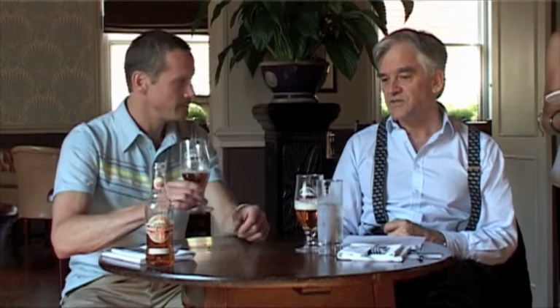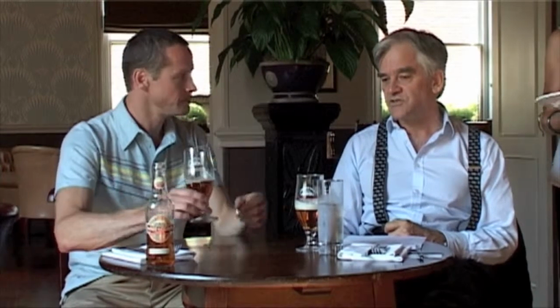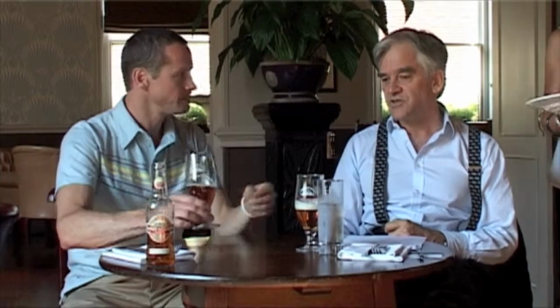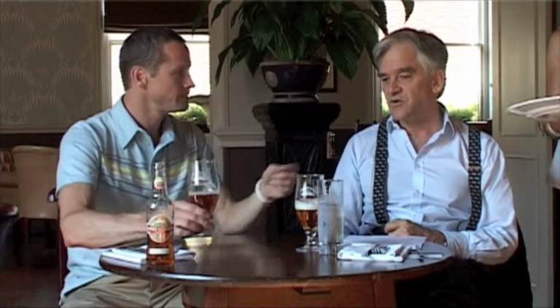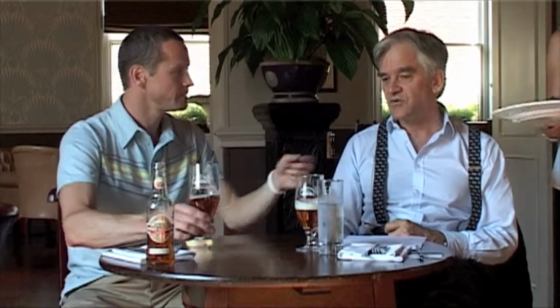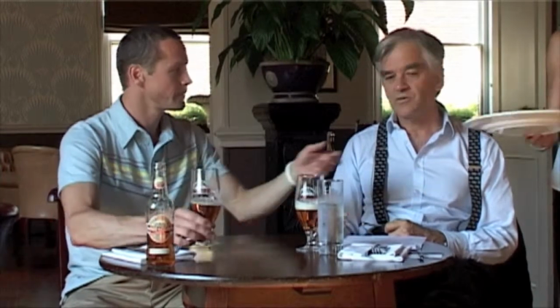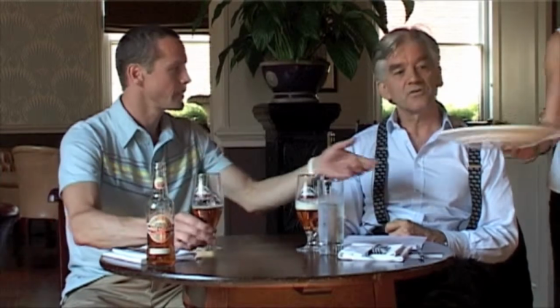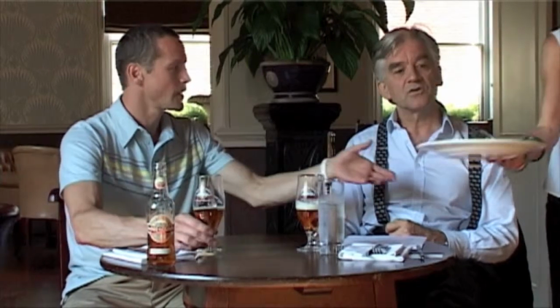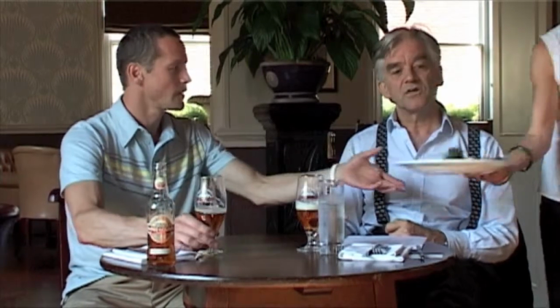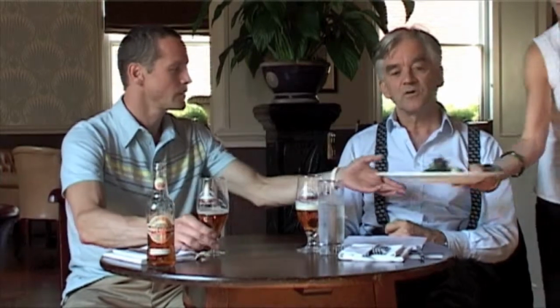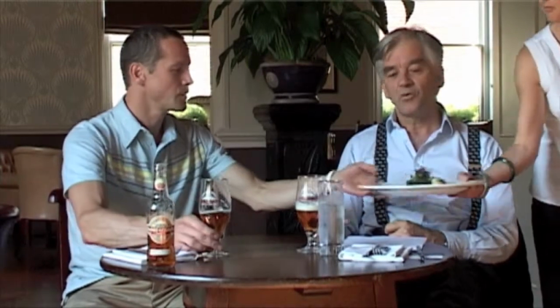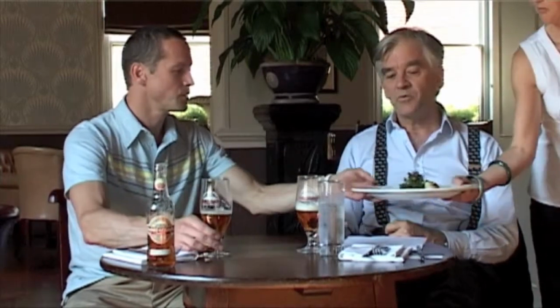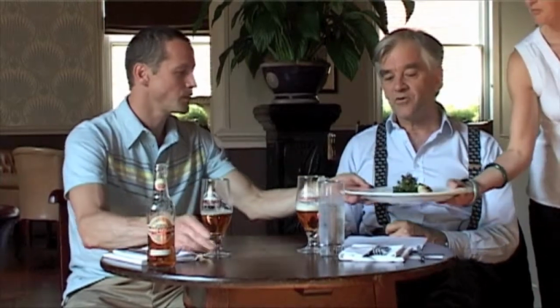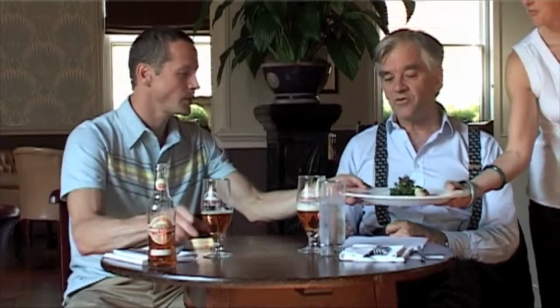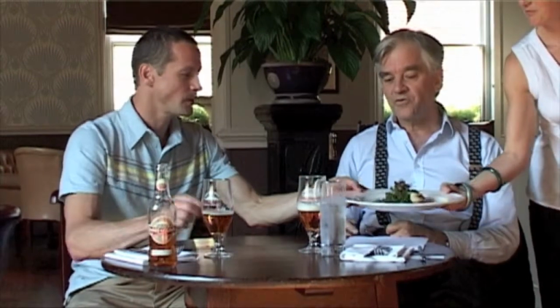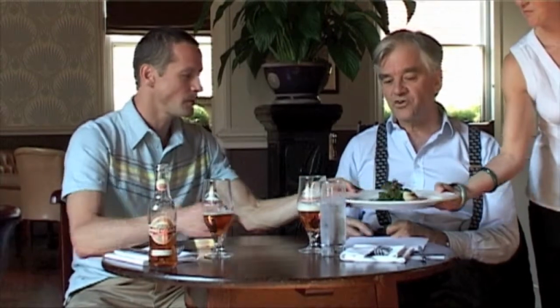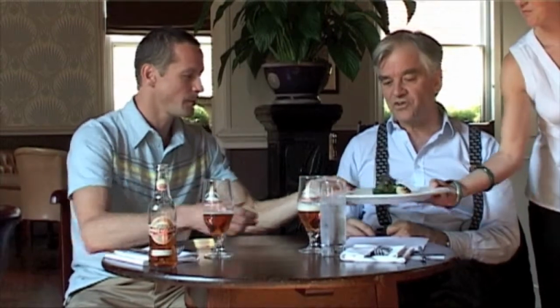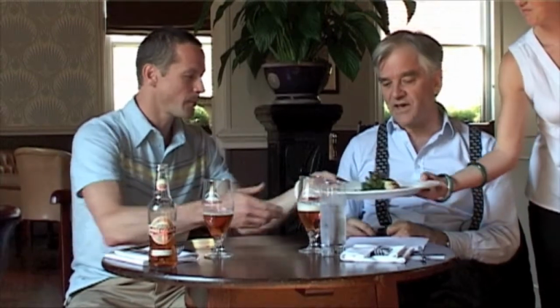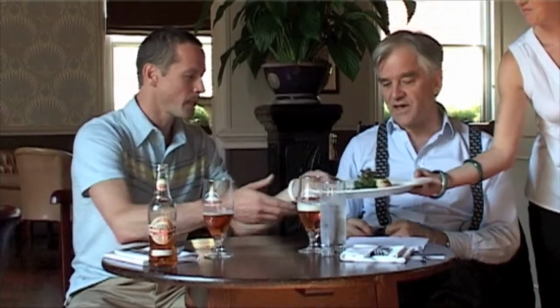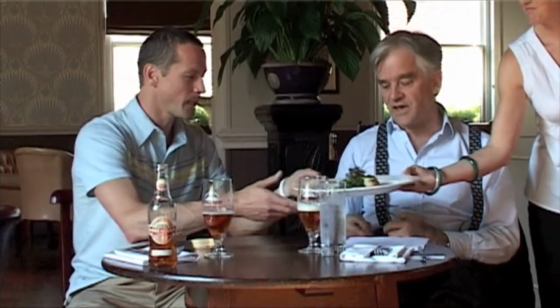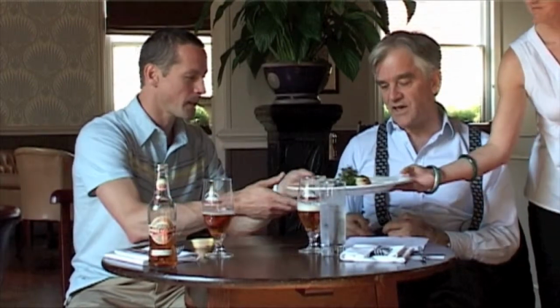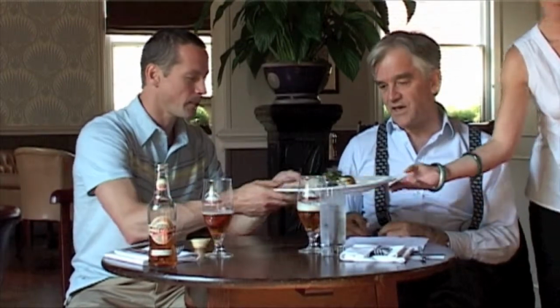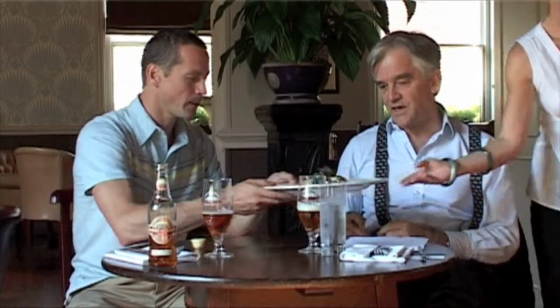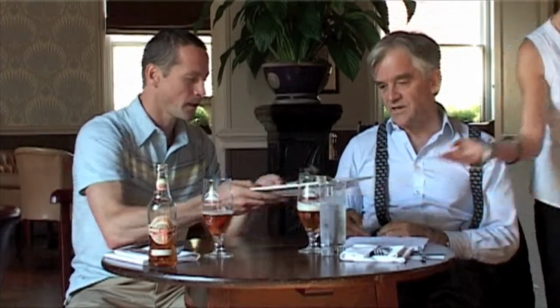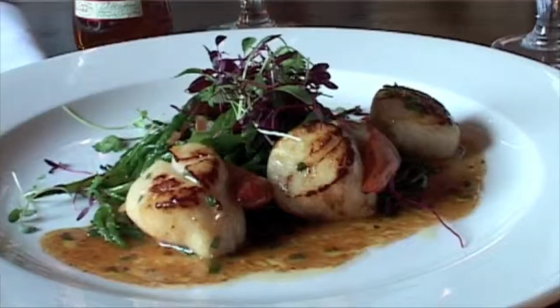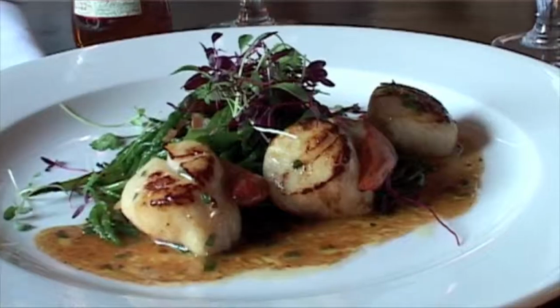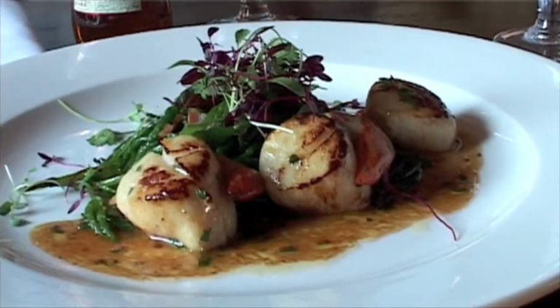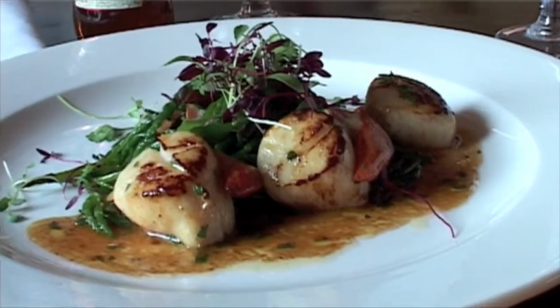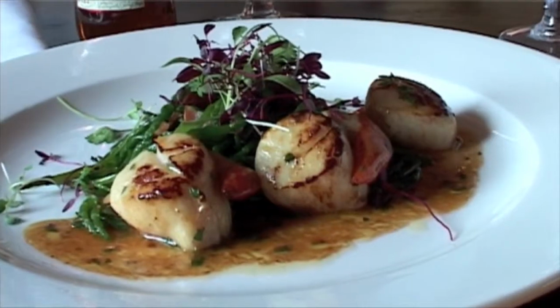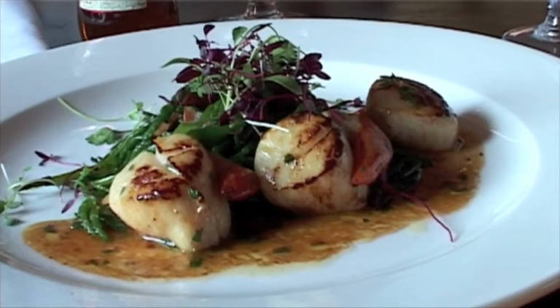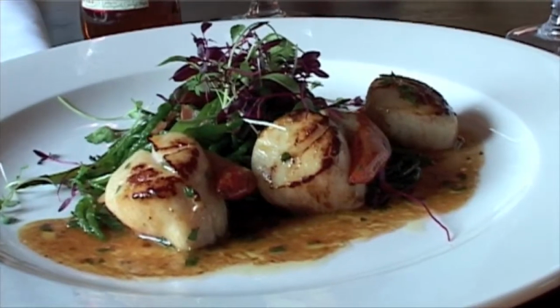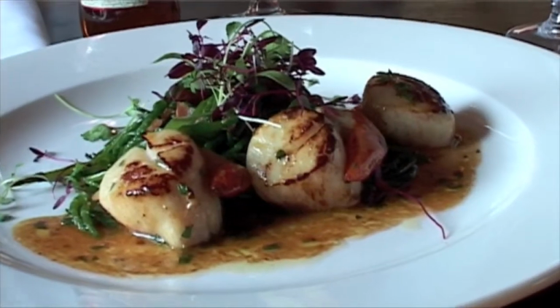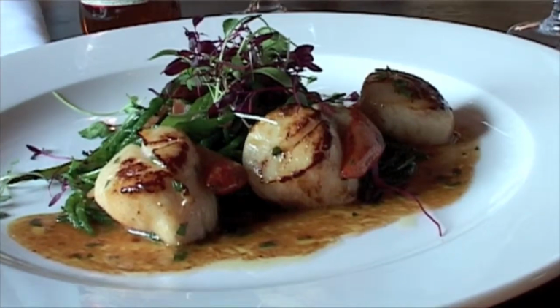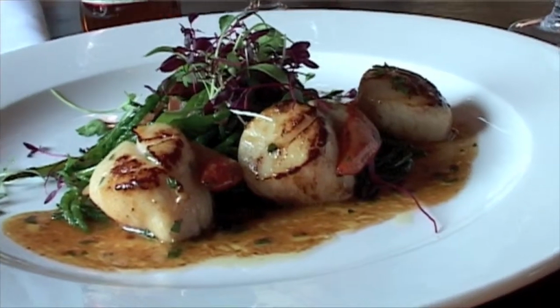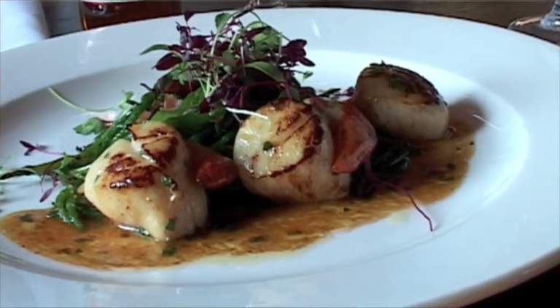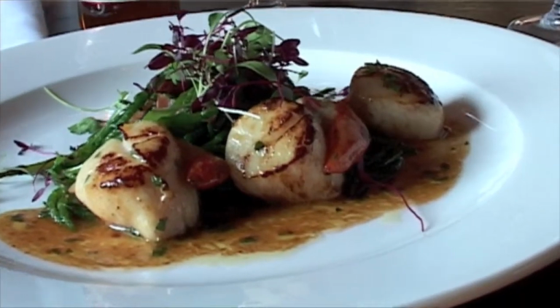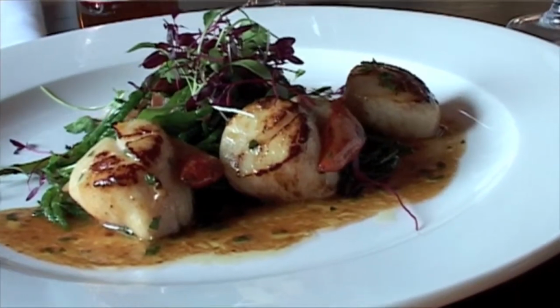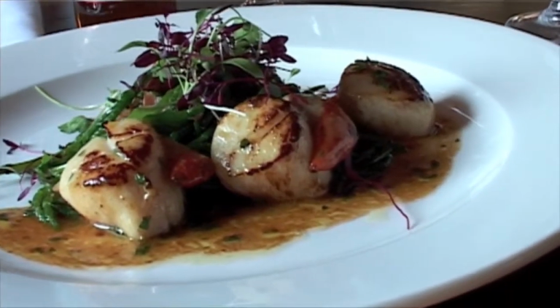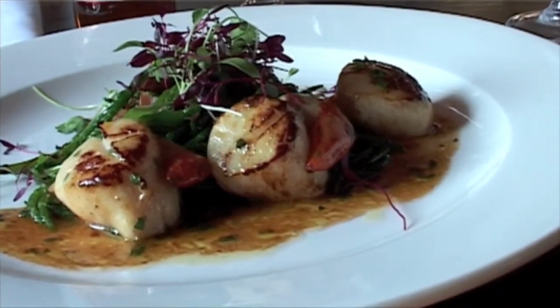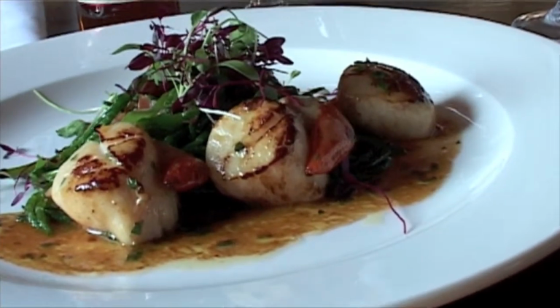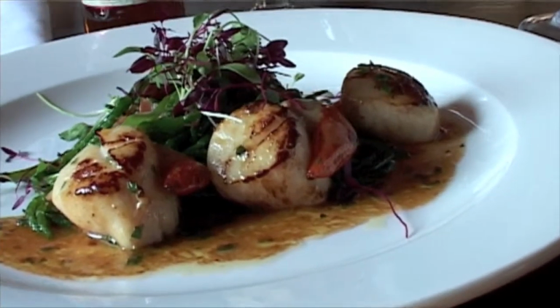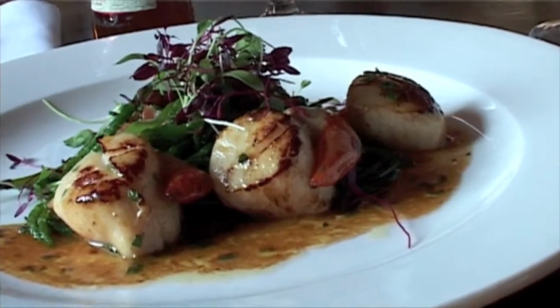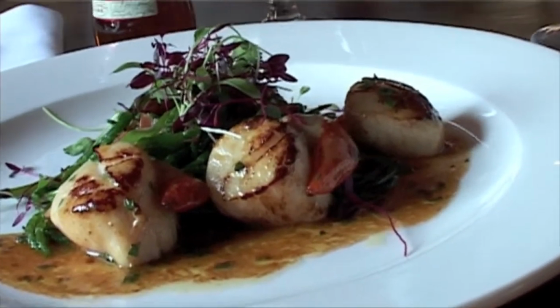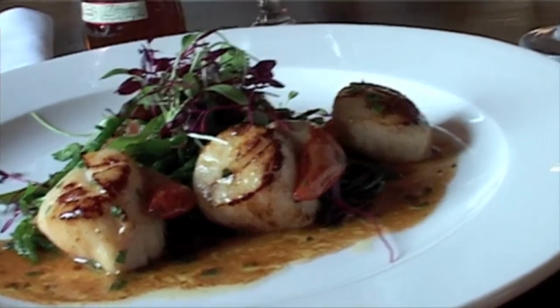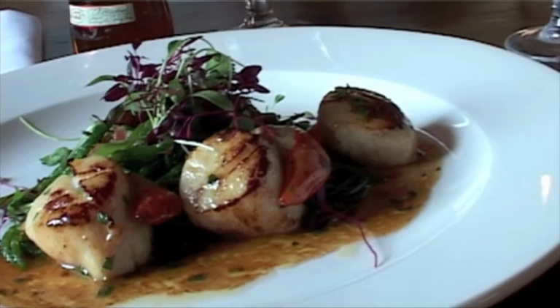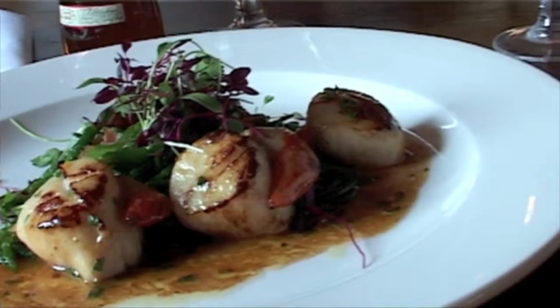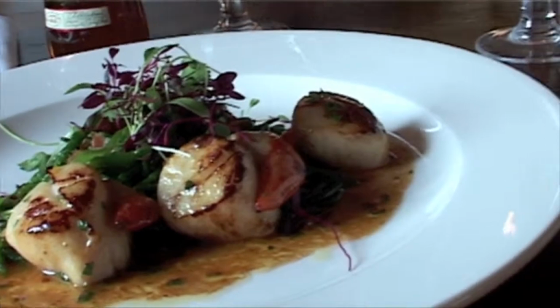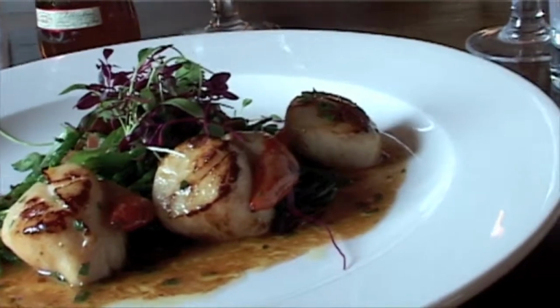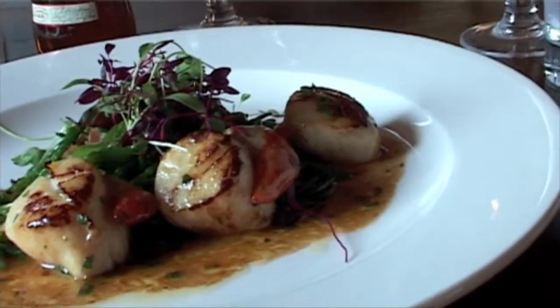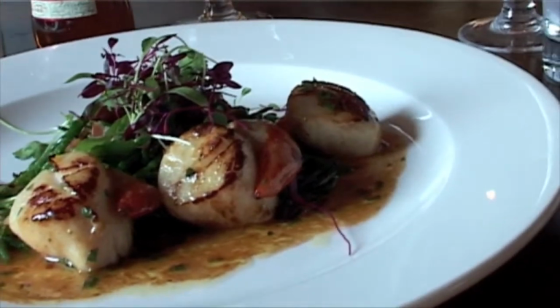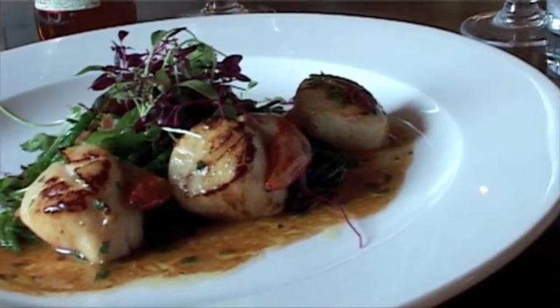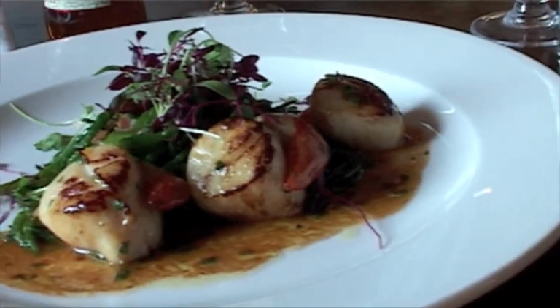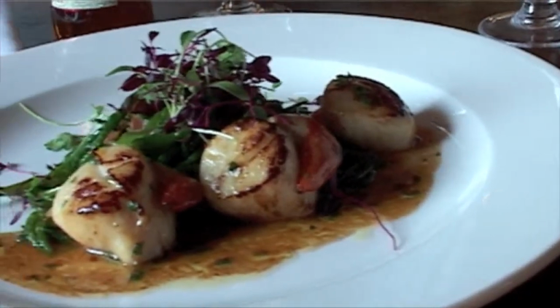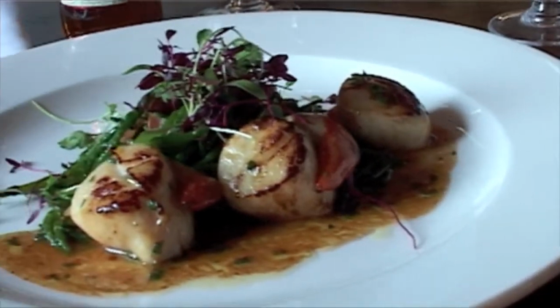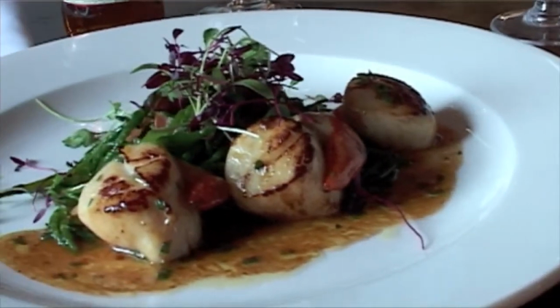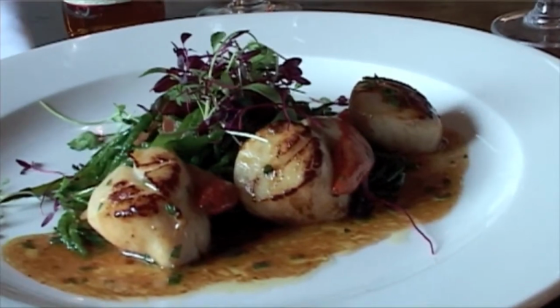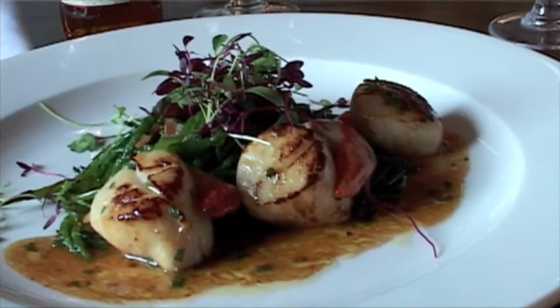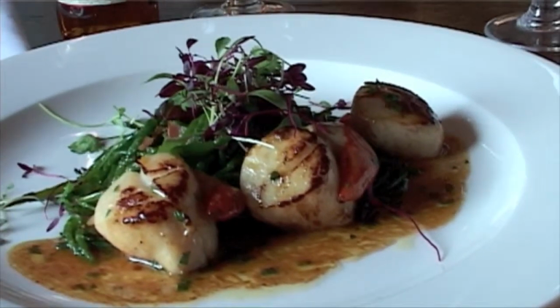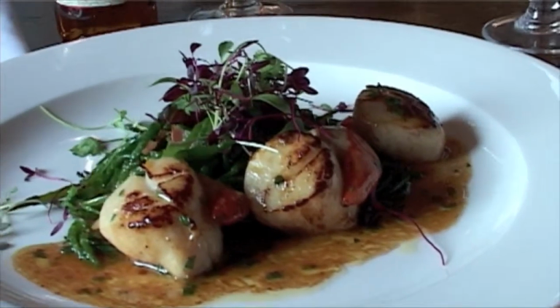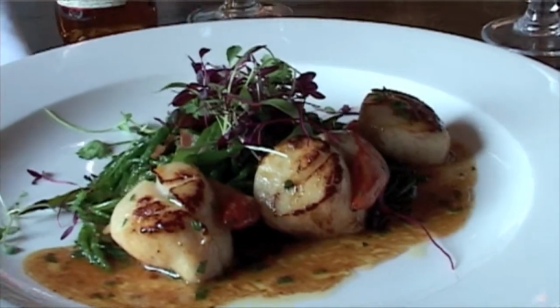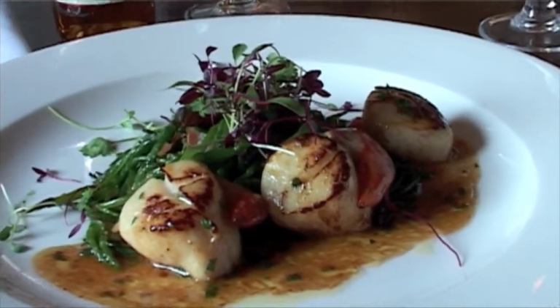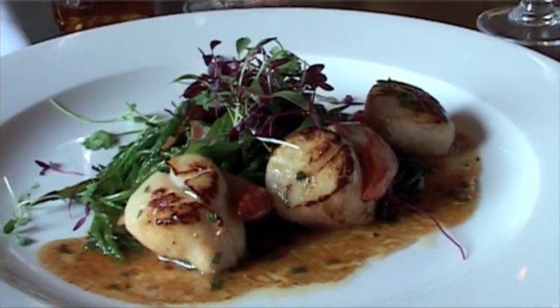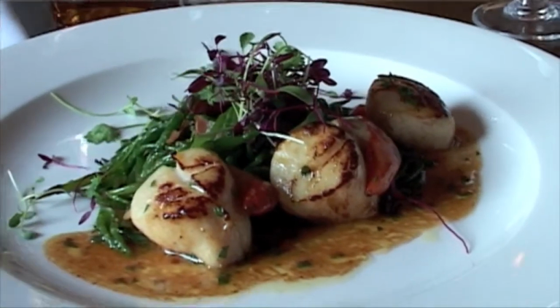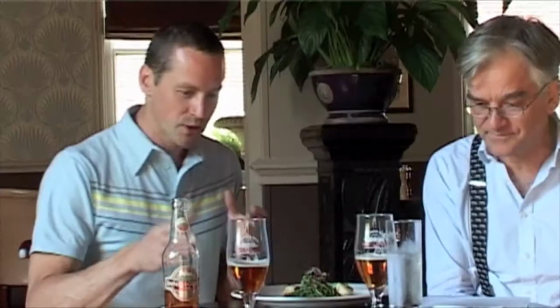So what we've got for you today is seared scallops. This looks fantastic. Let's tuck in.